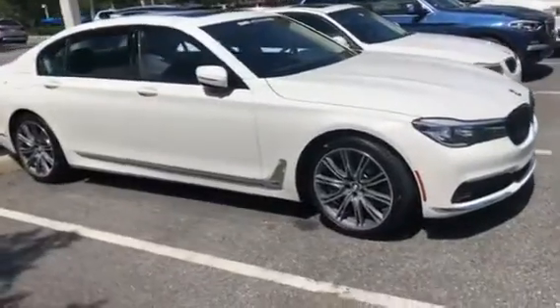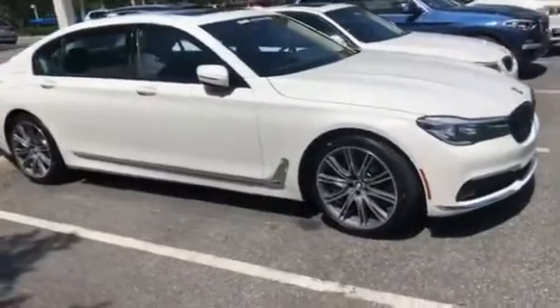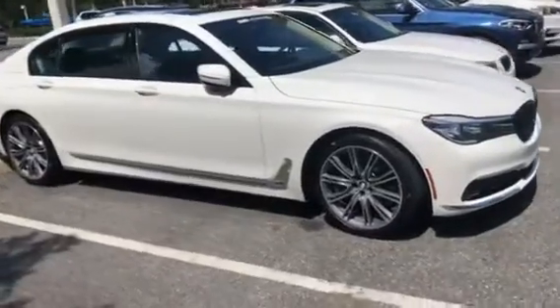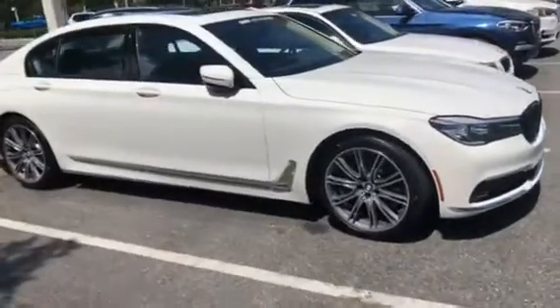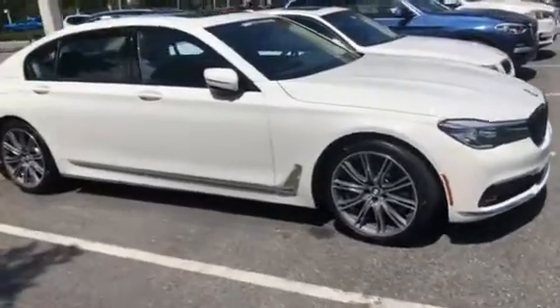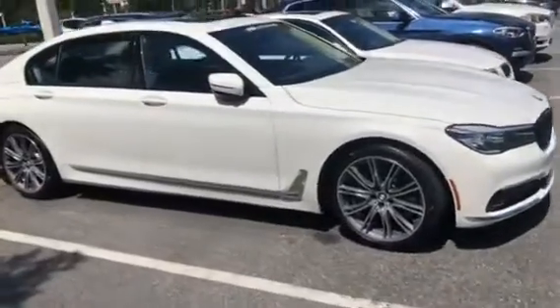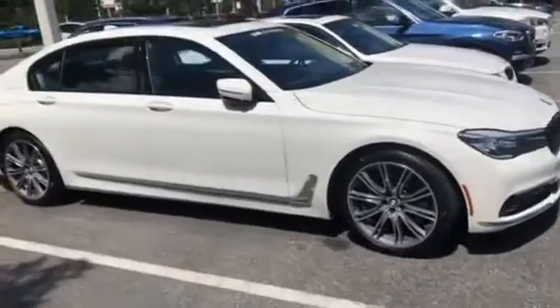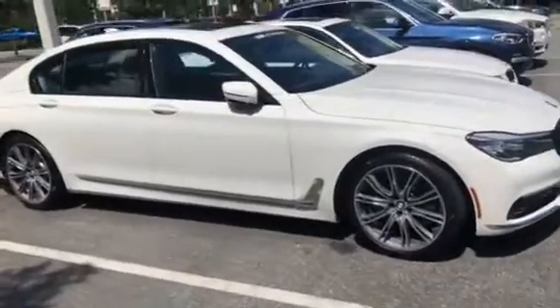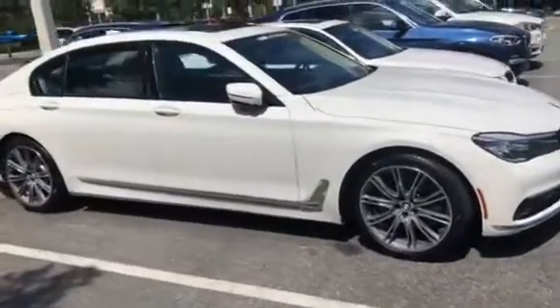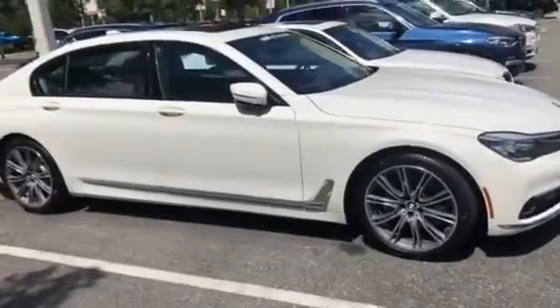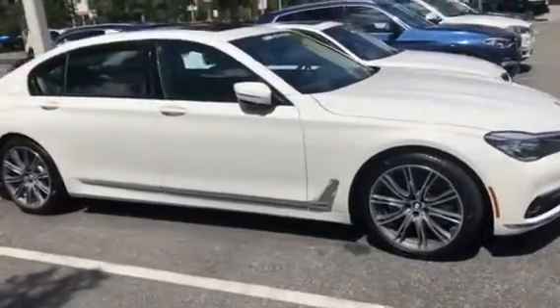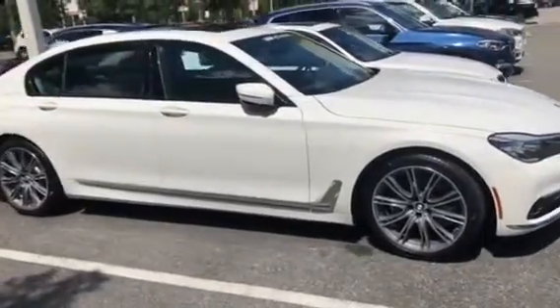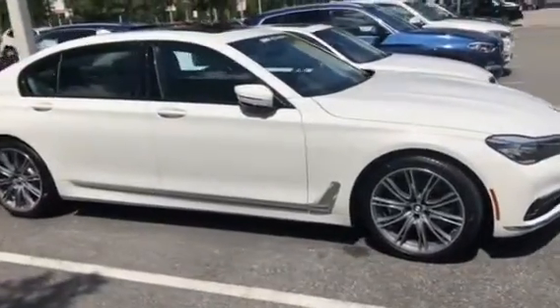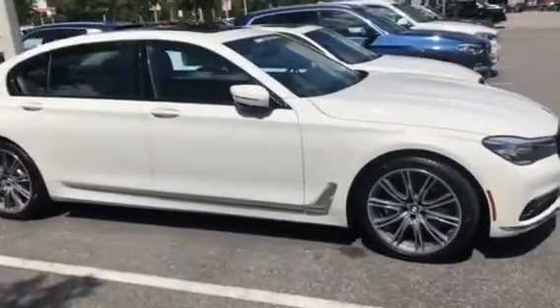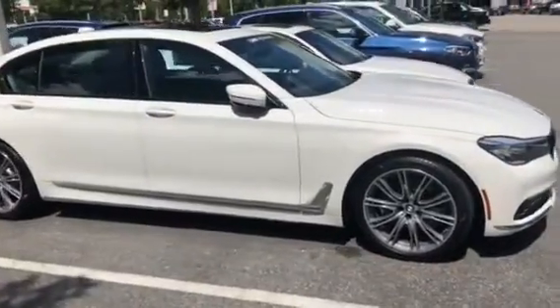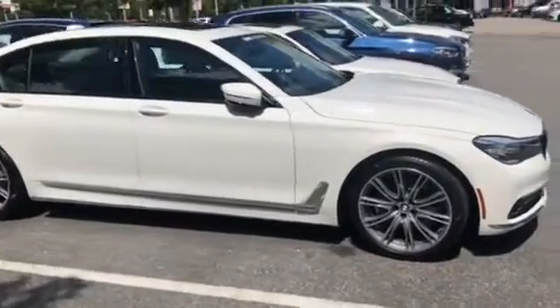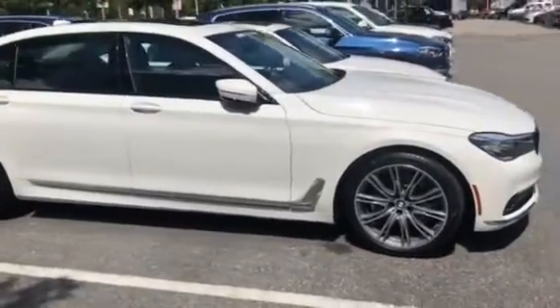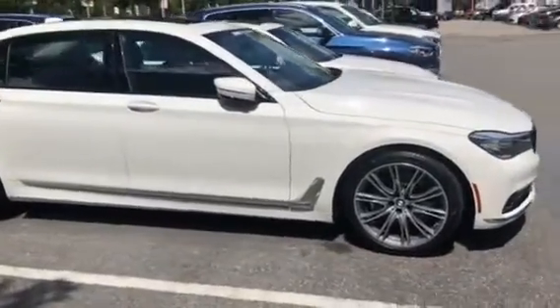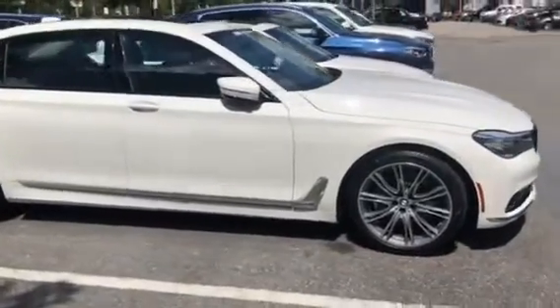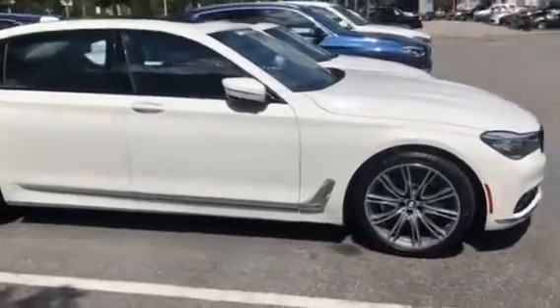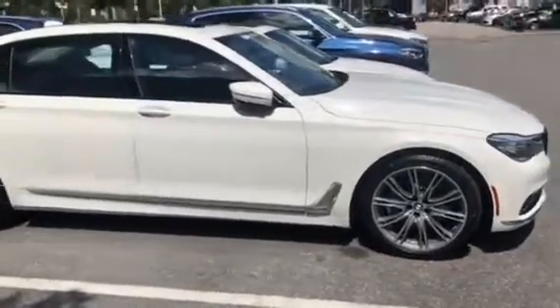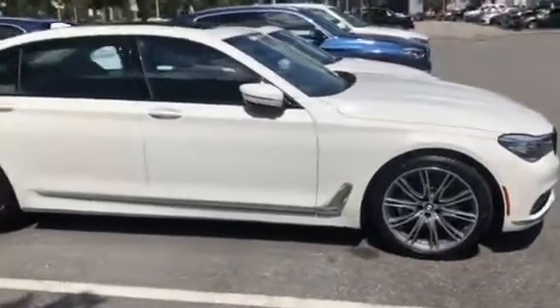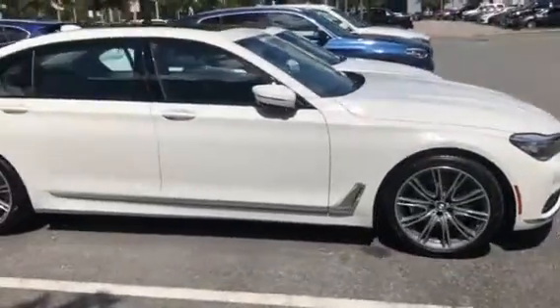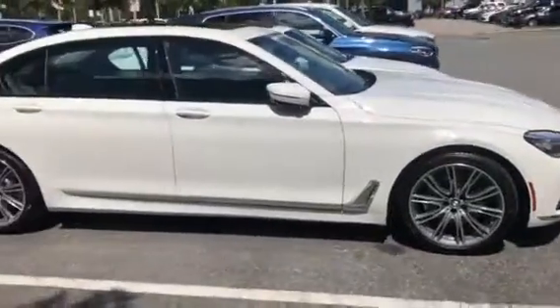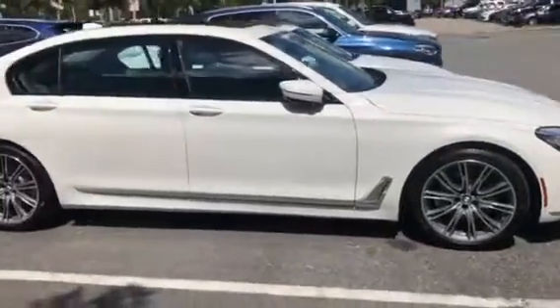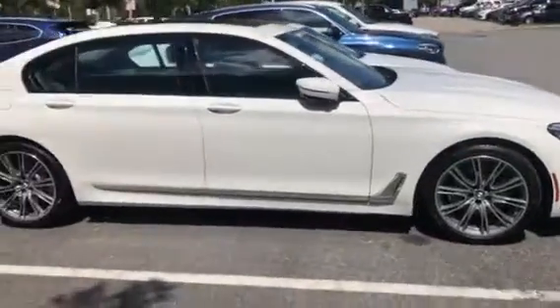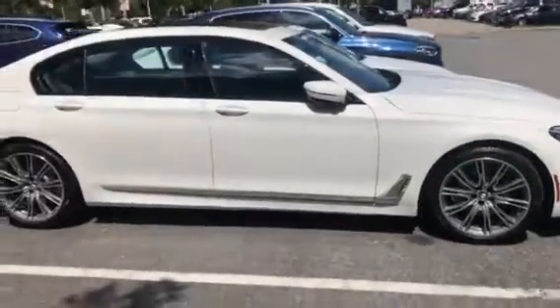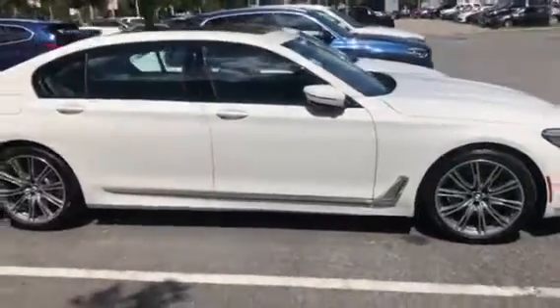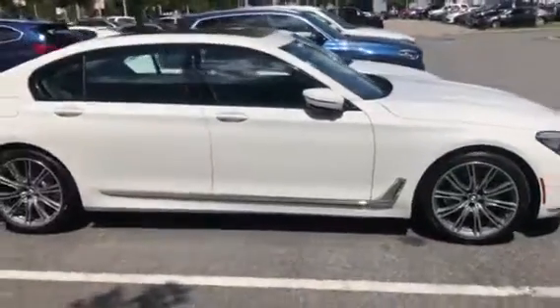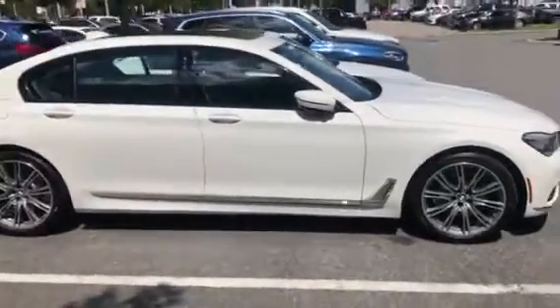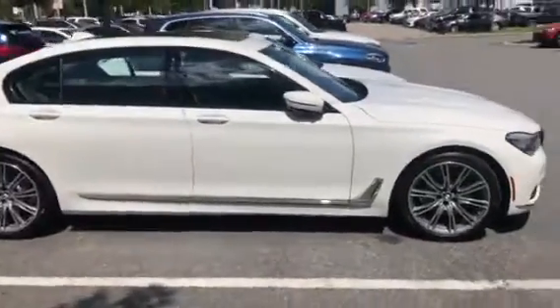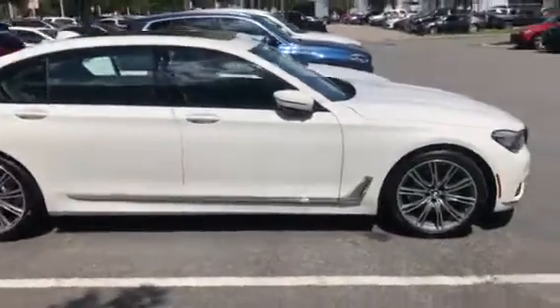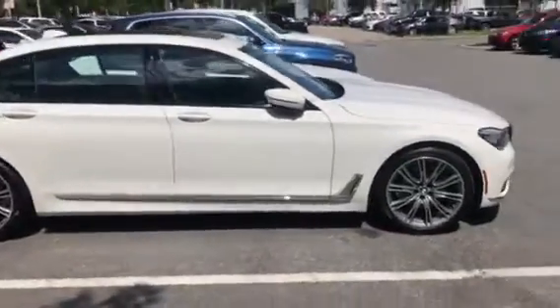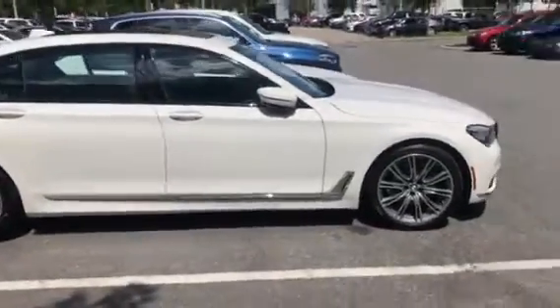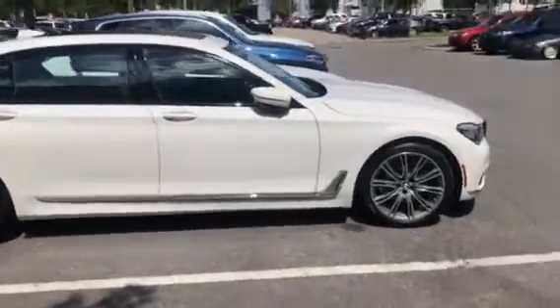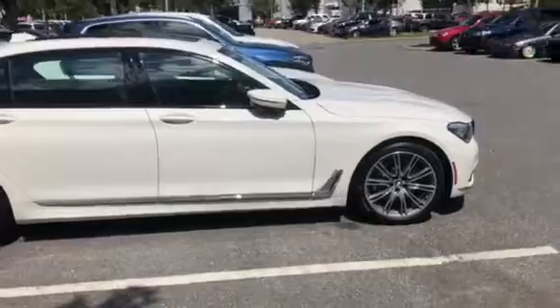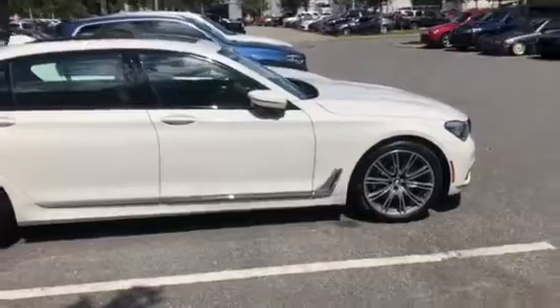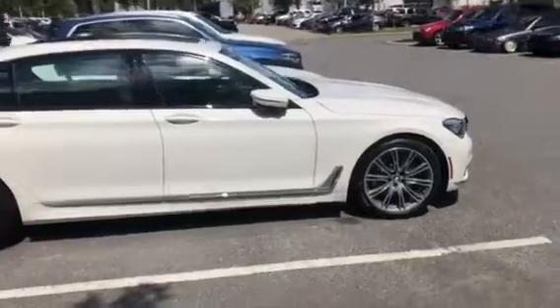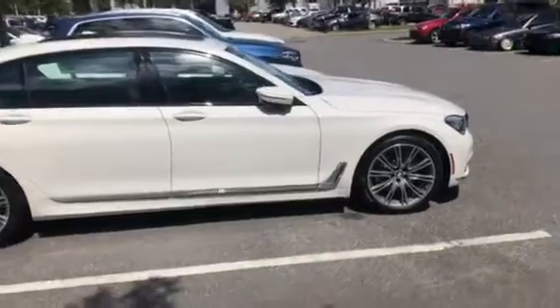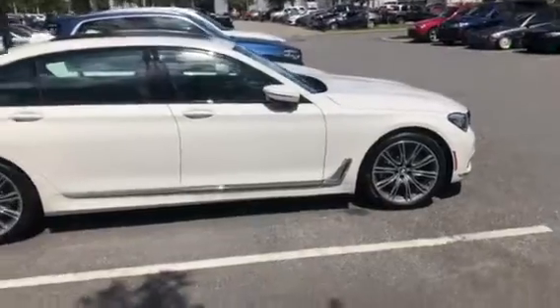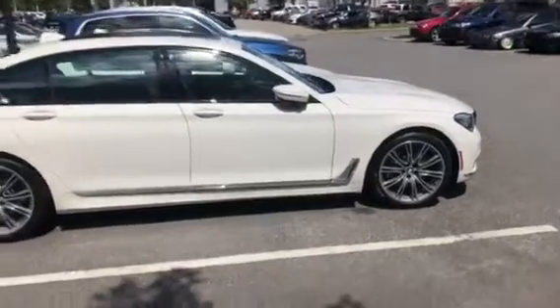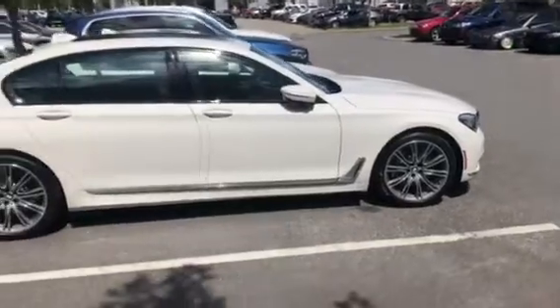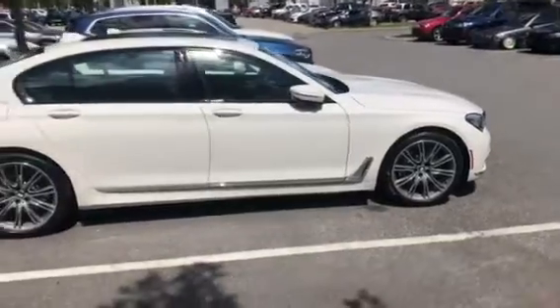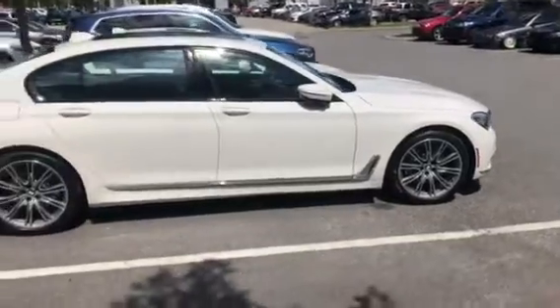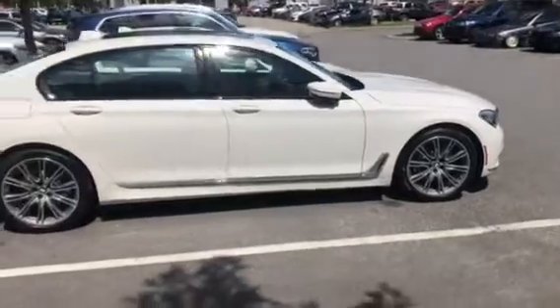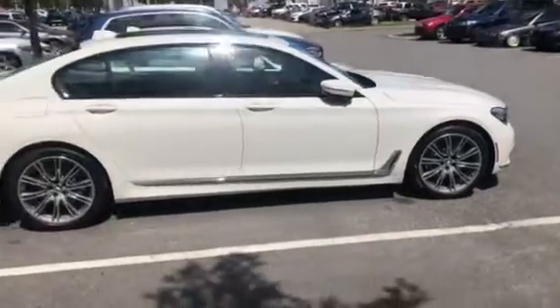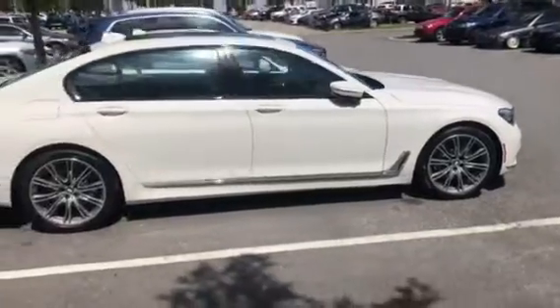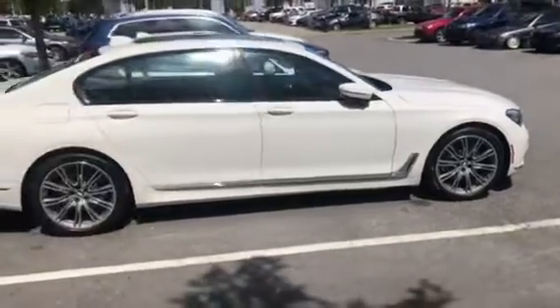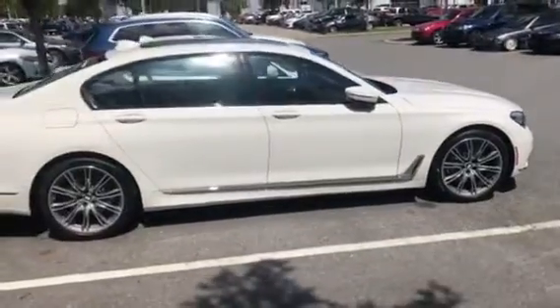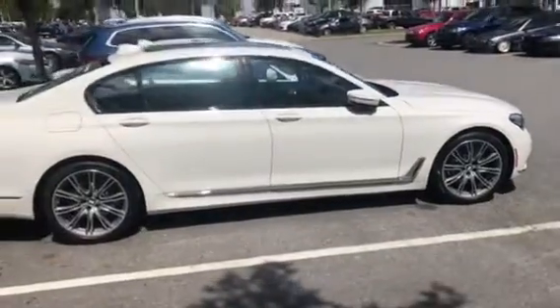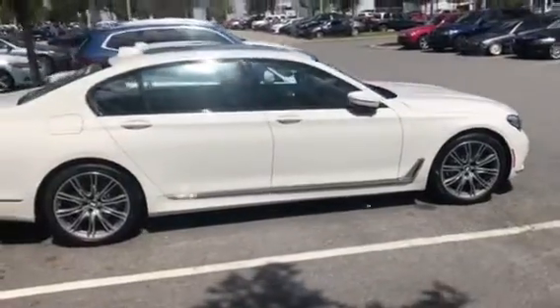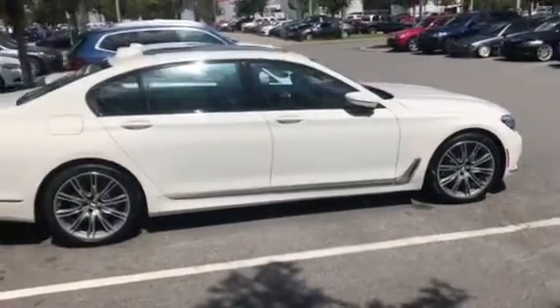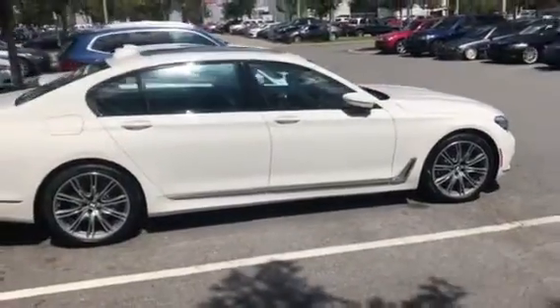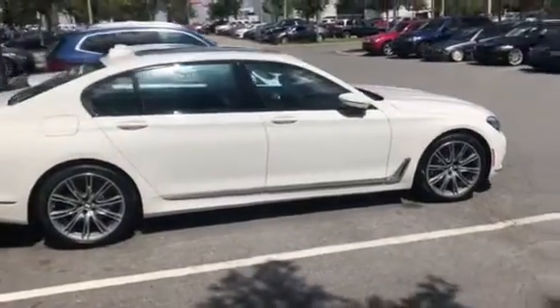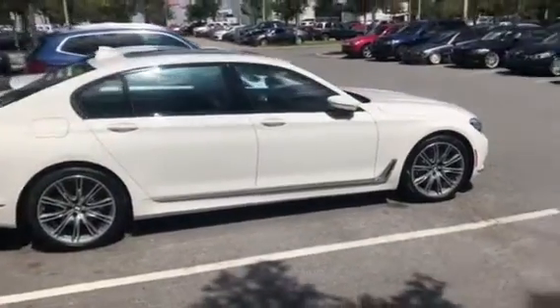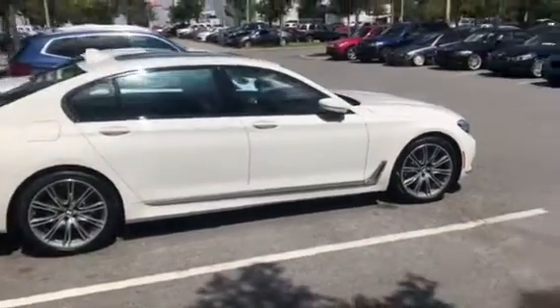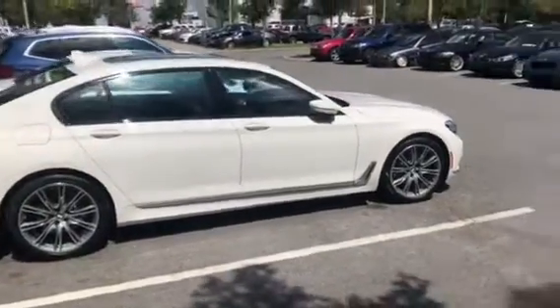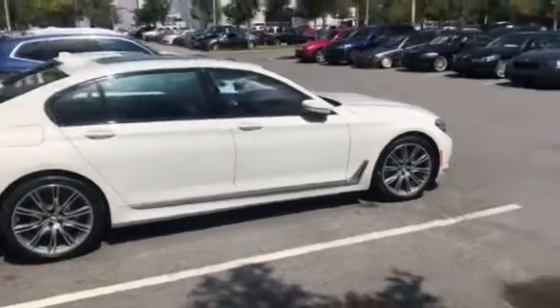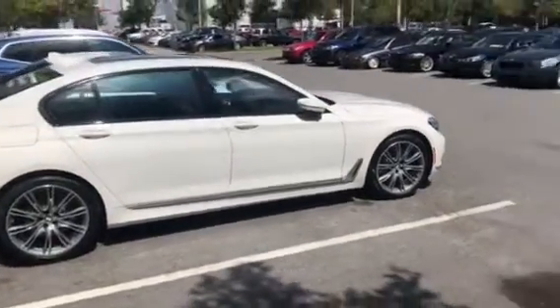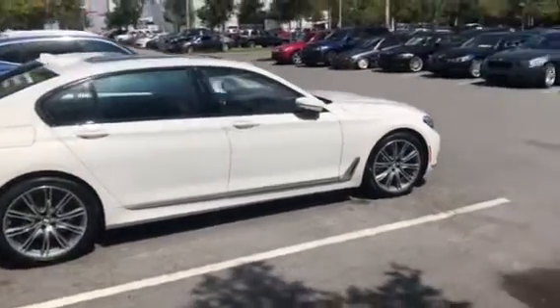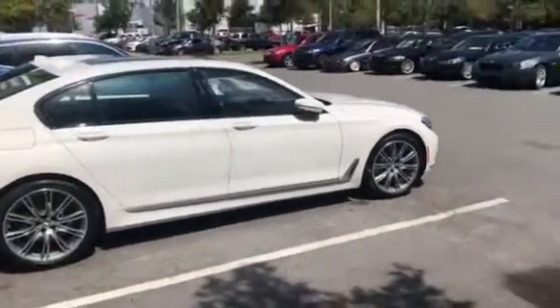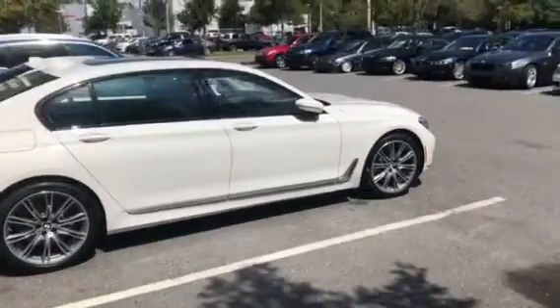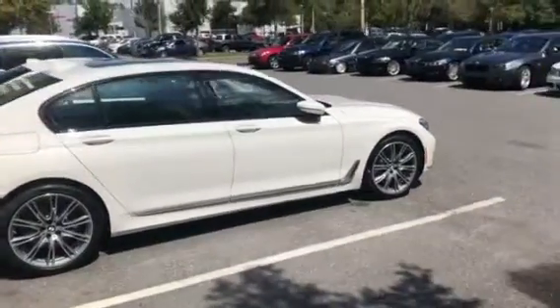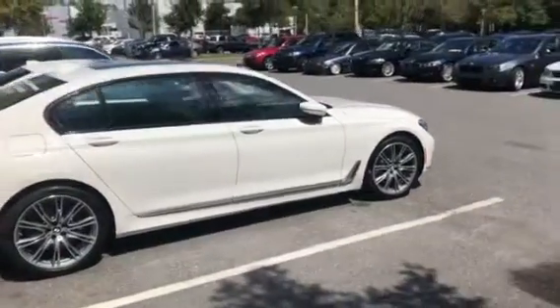As always, if you have any questions about the vehicle, feel free to reach out to us and we'll be able to help you in the best way we can.